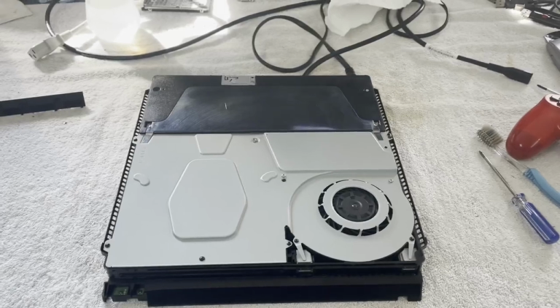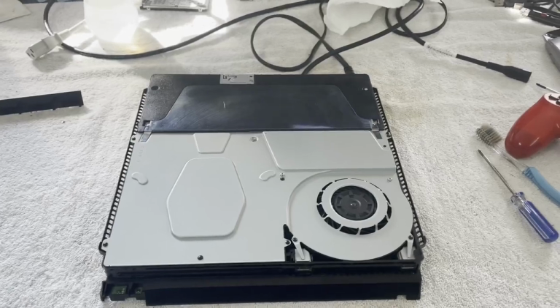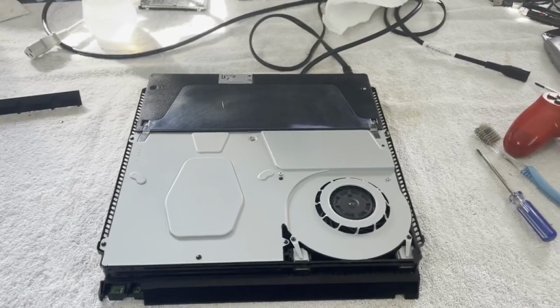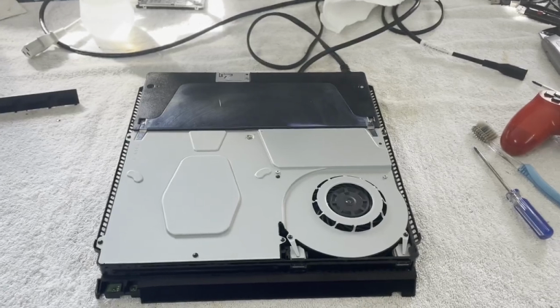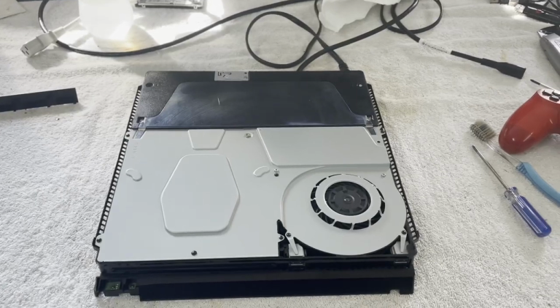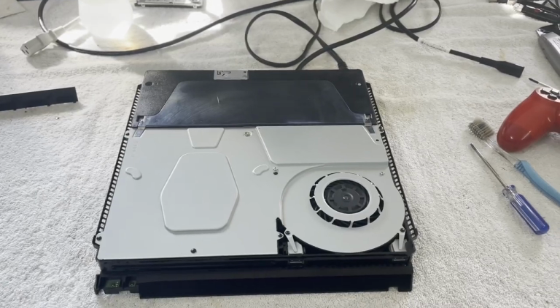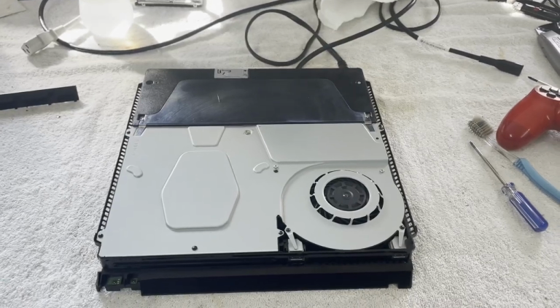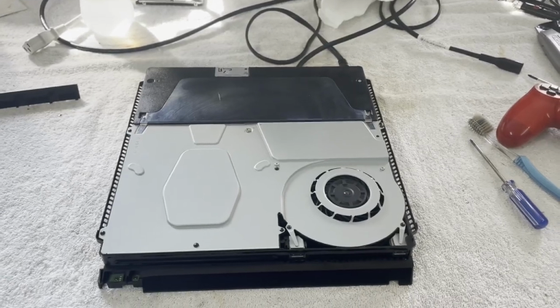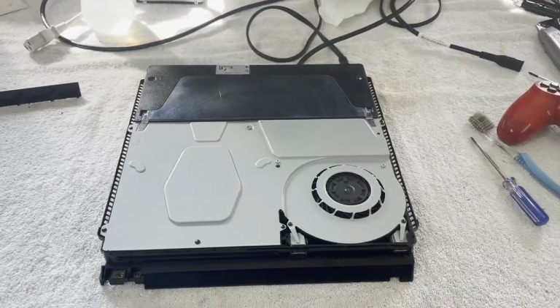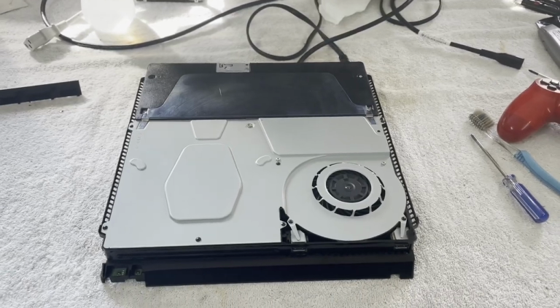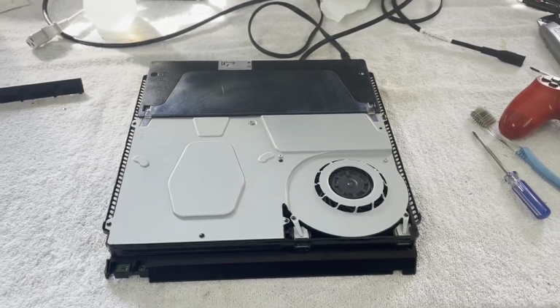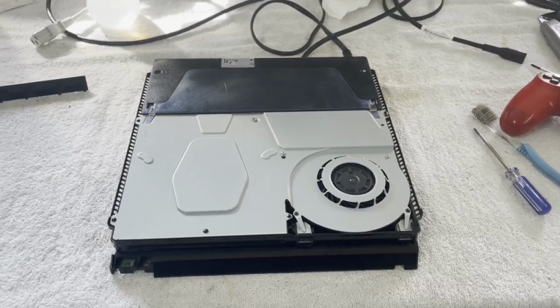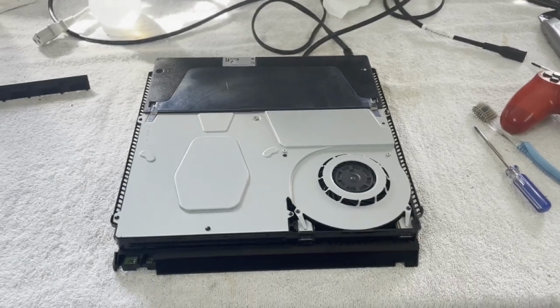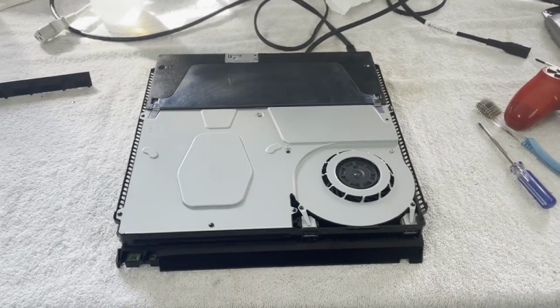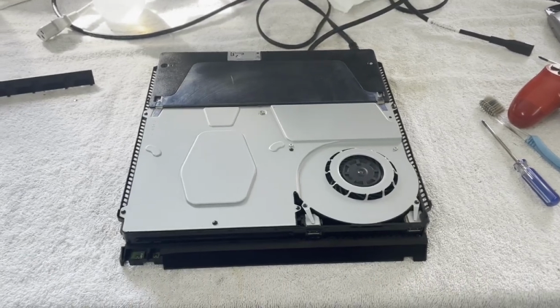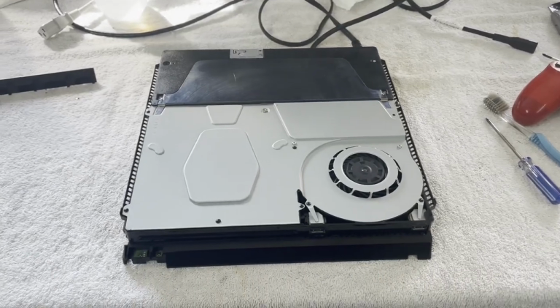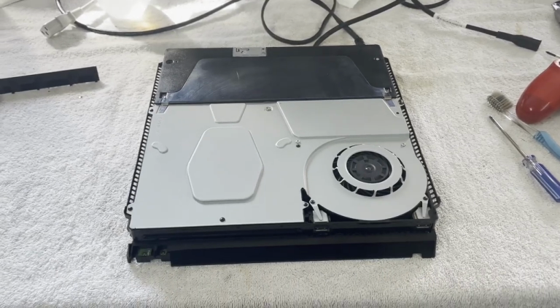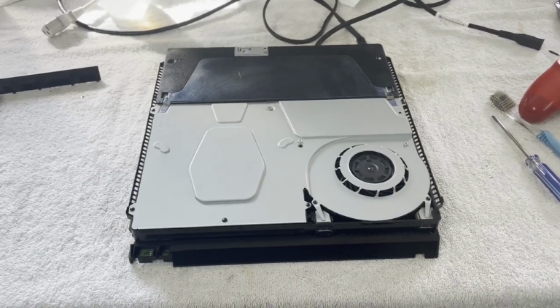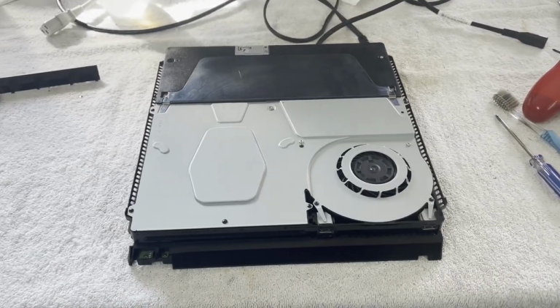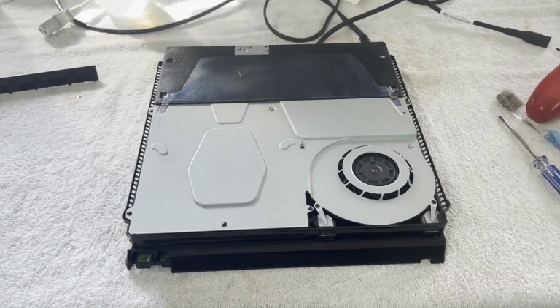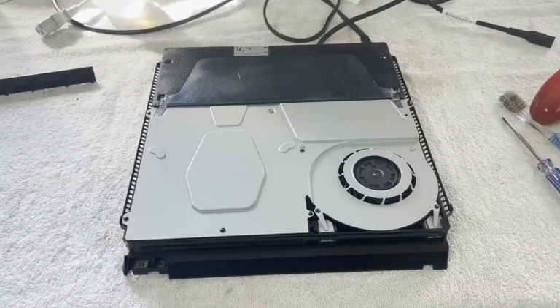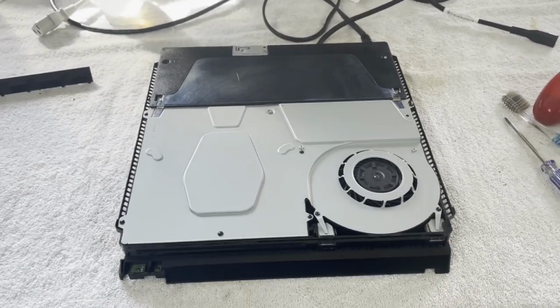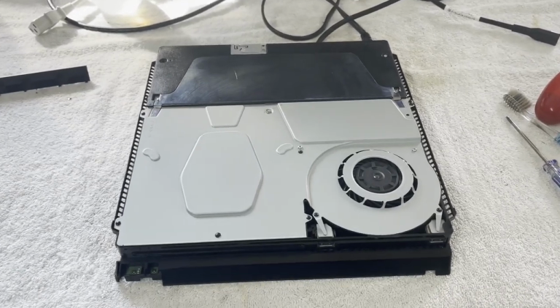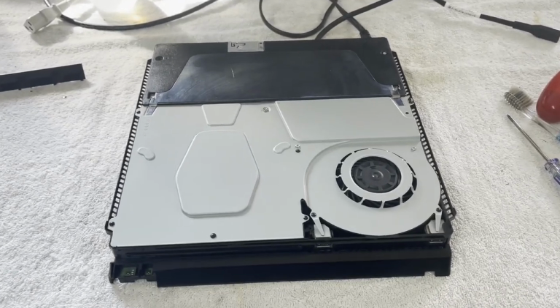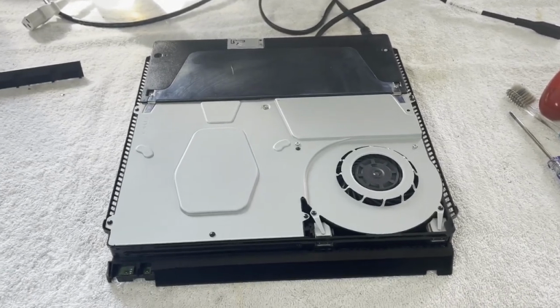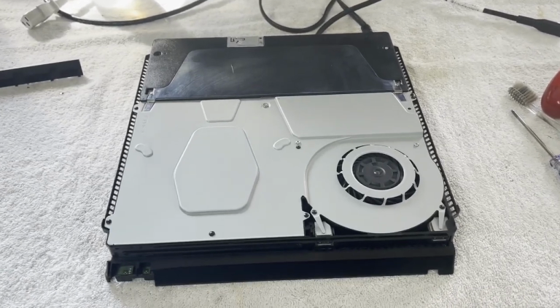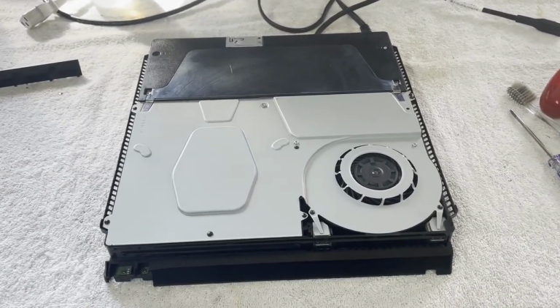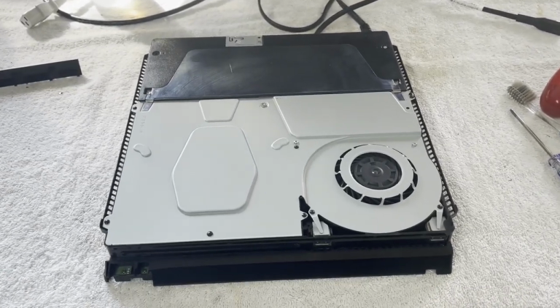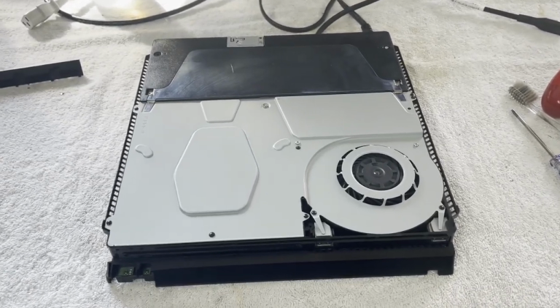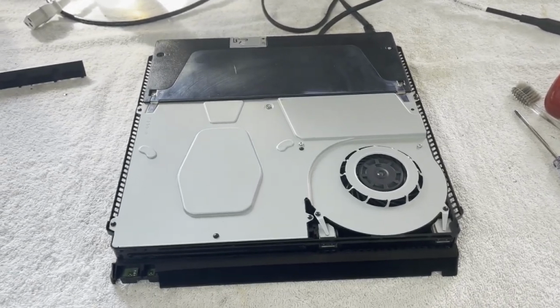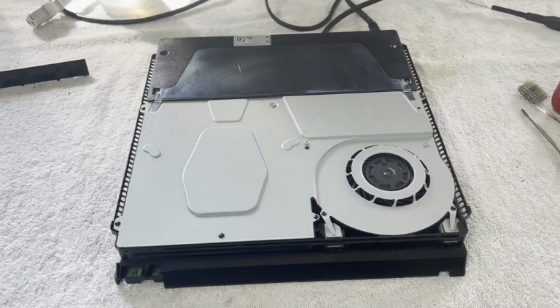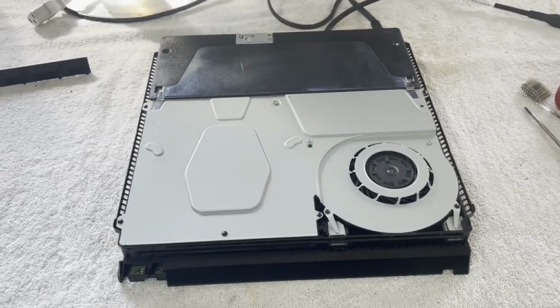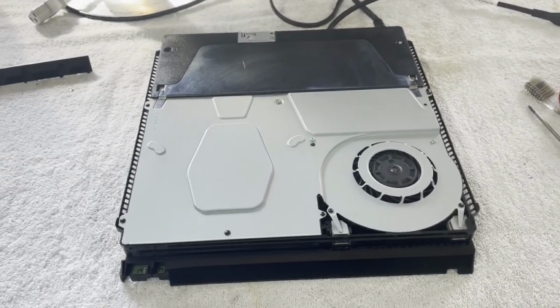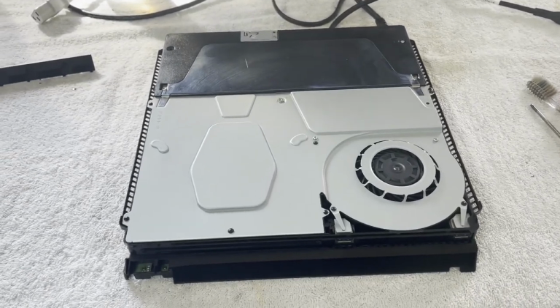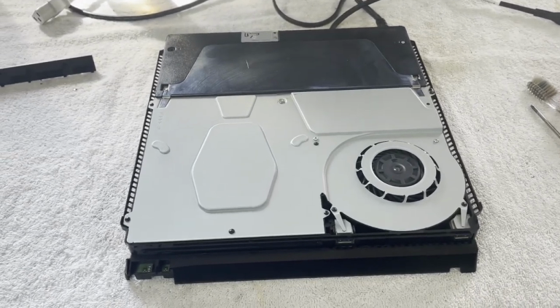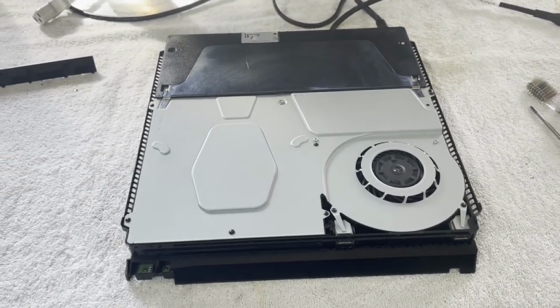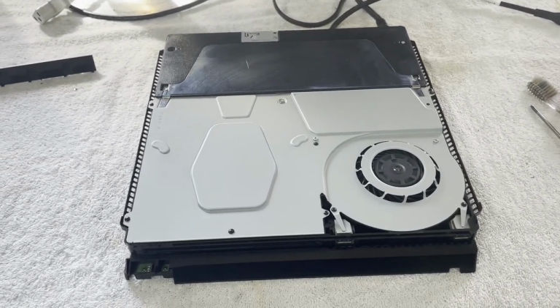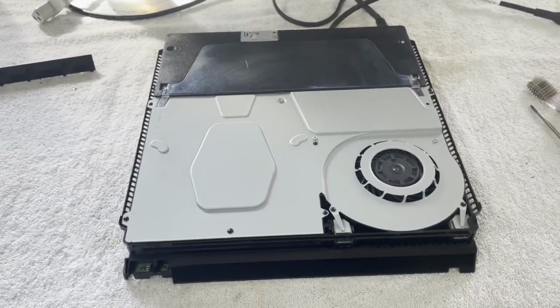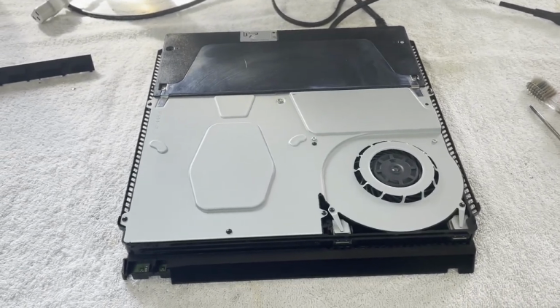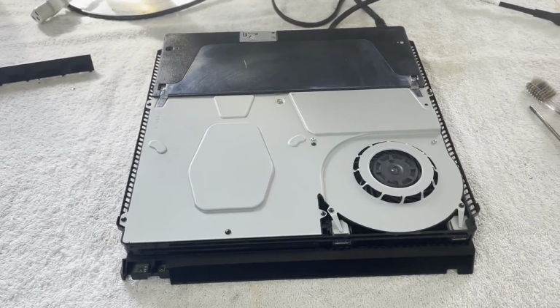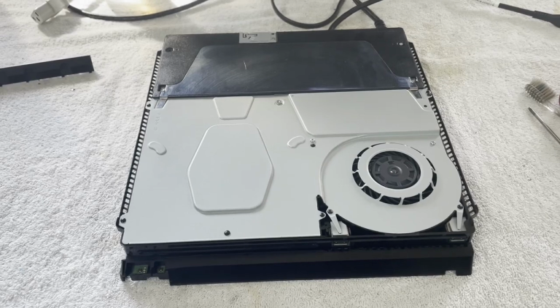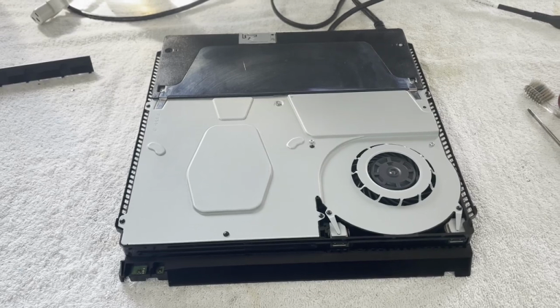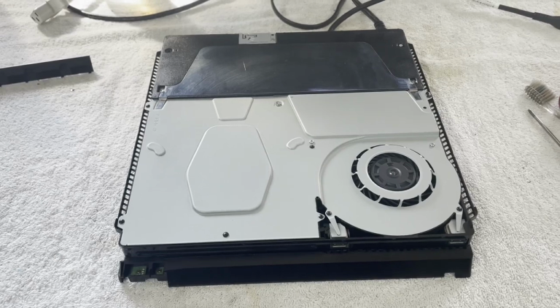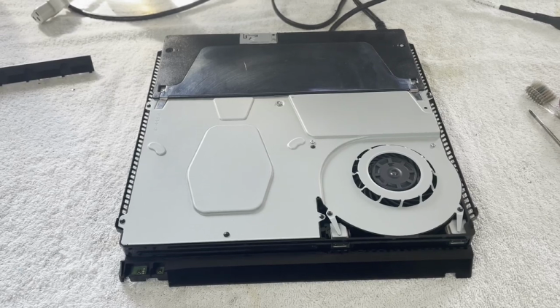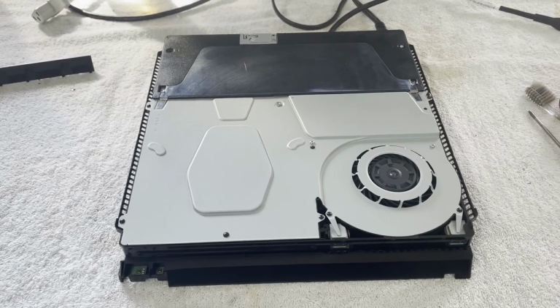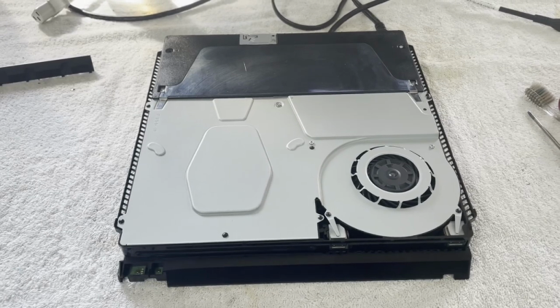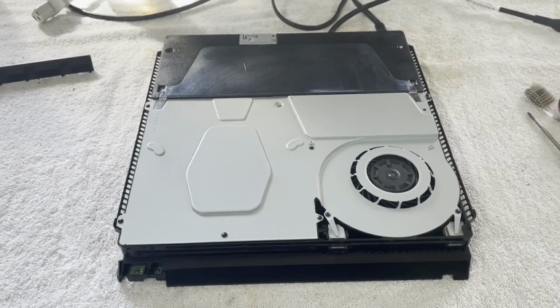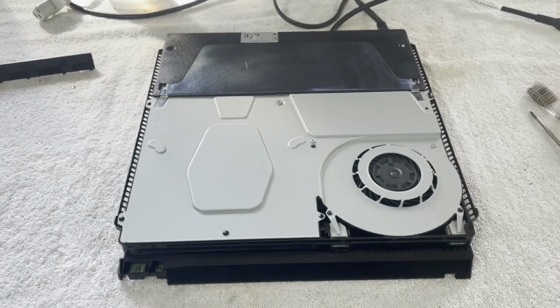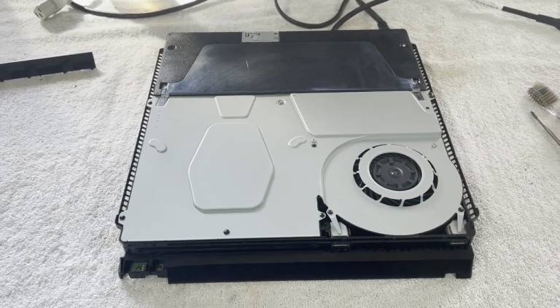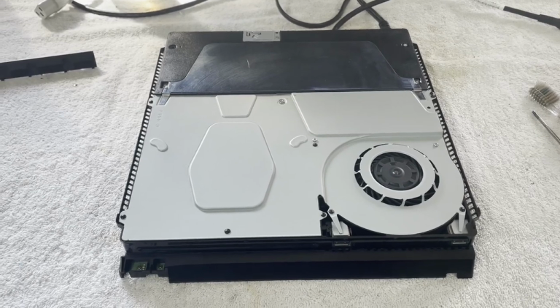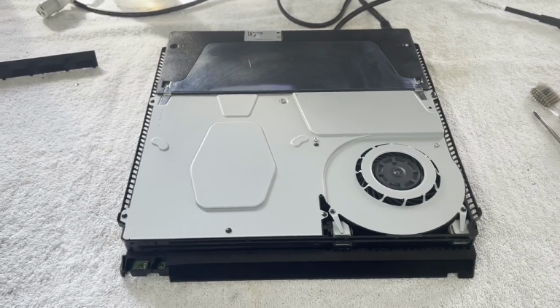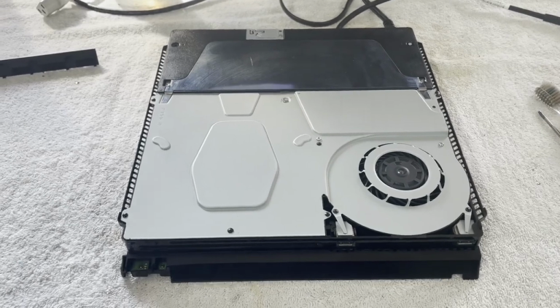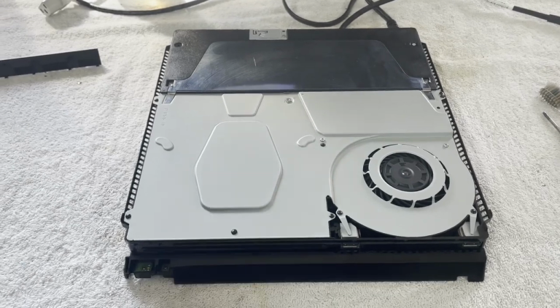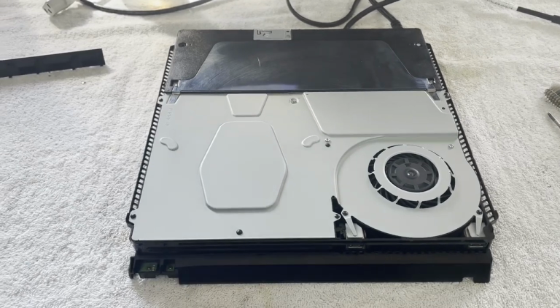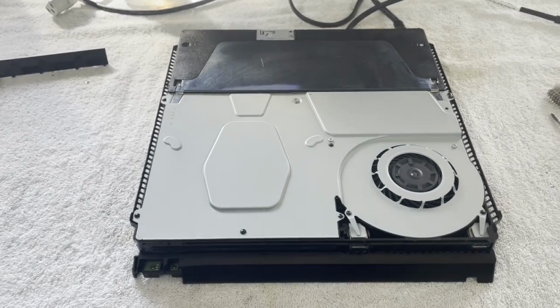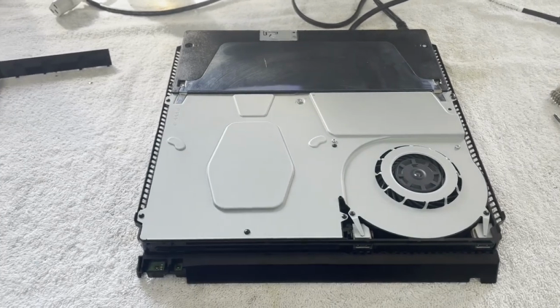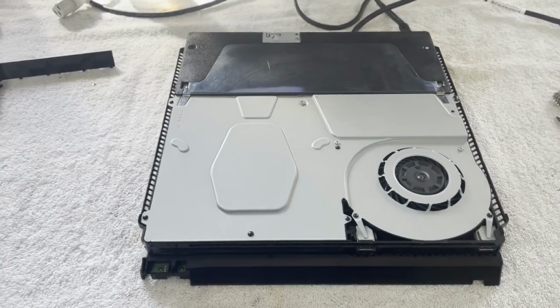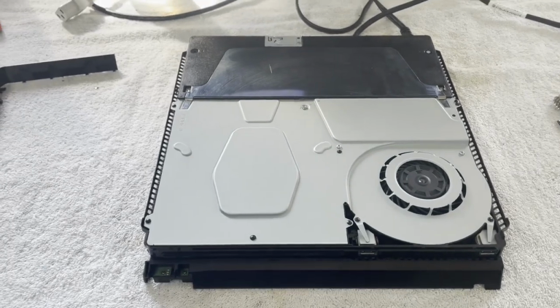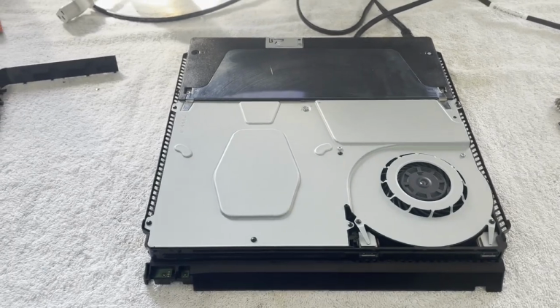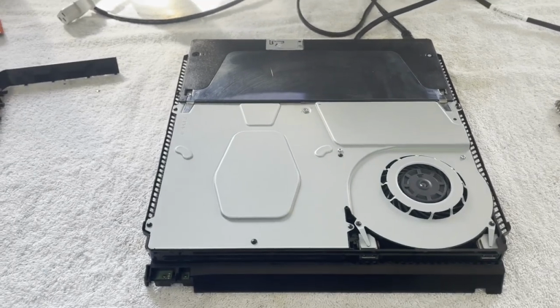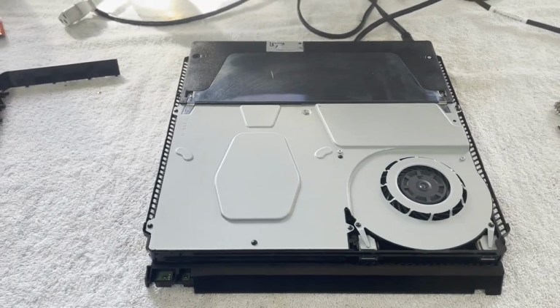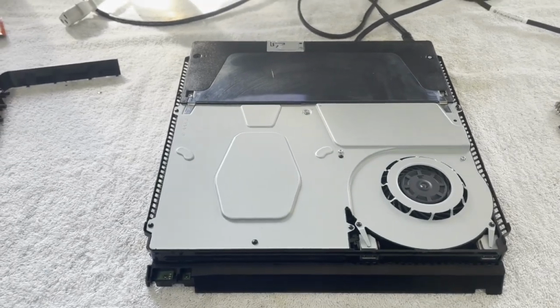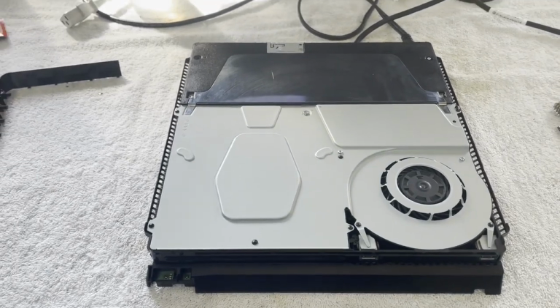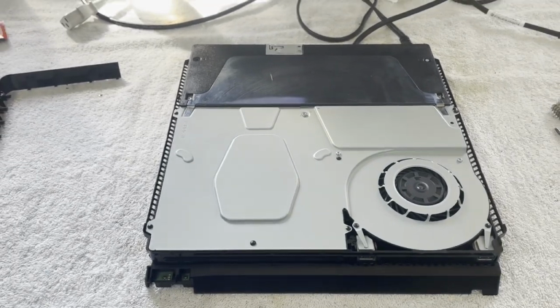Hello and welcome. It is time once again to try to fix something. Today on the workbench I'm working on a PS4 Slim.